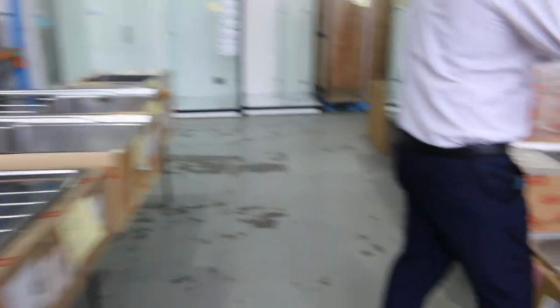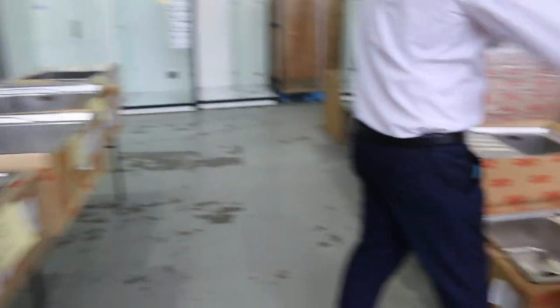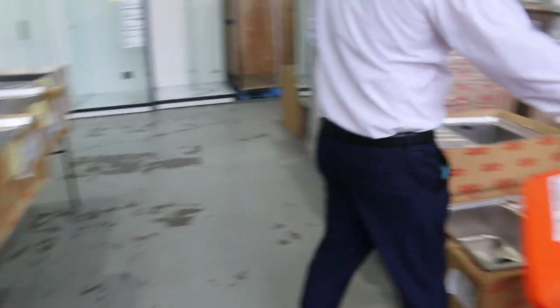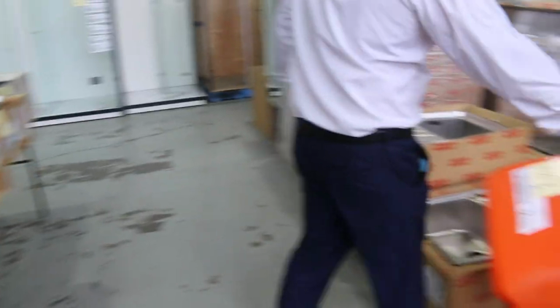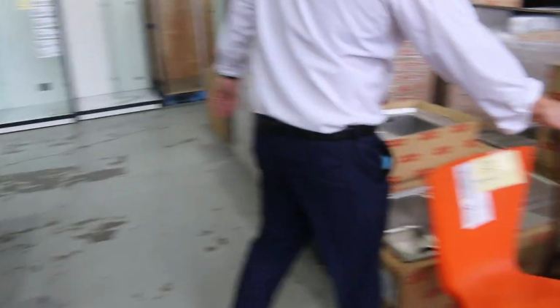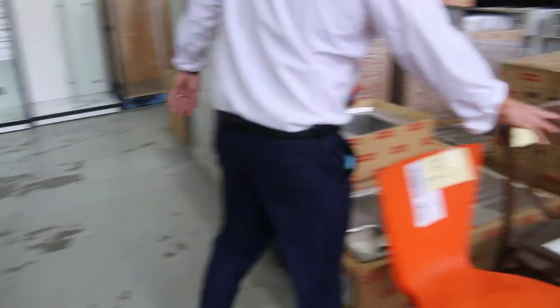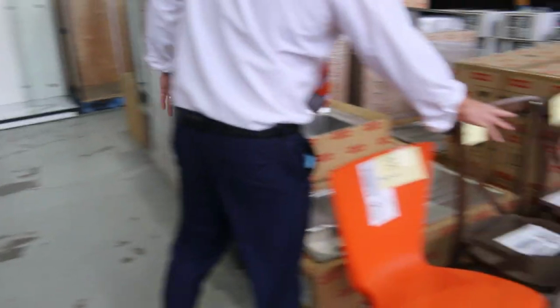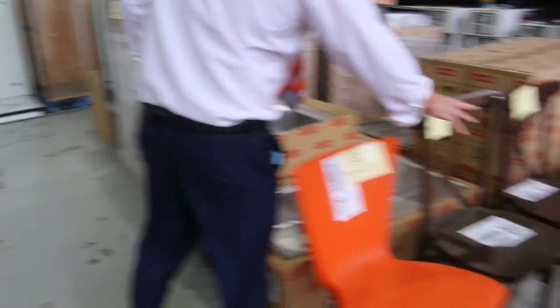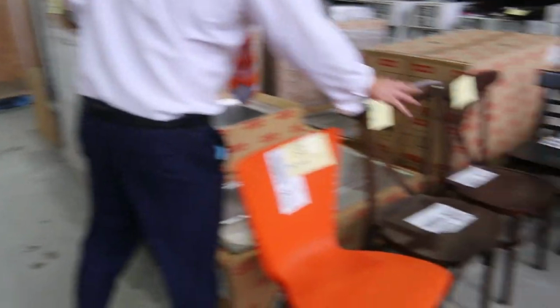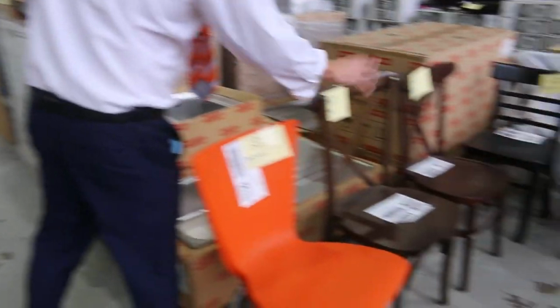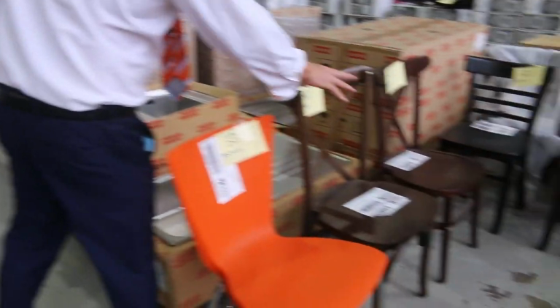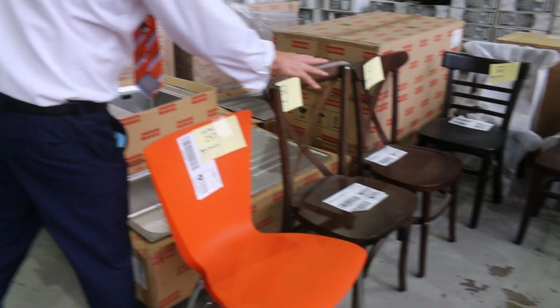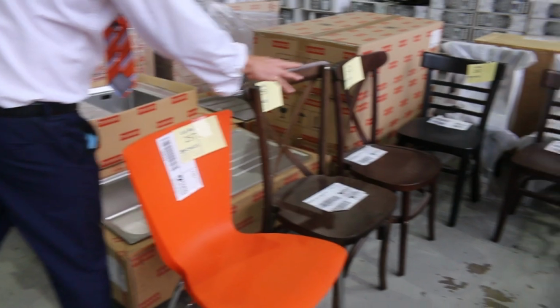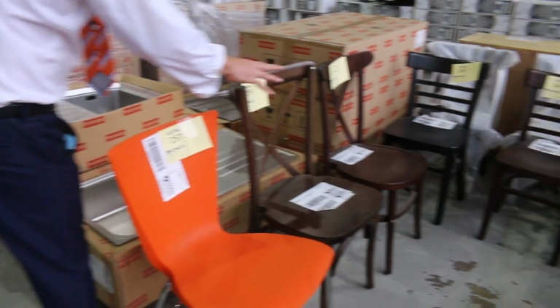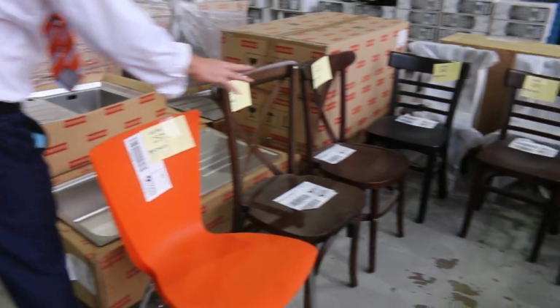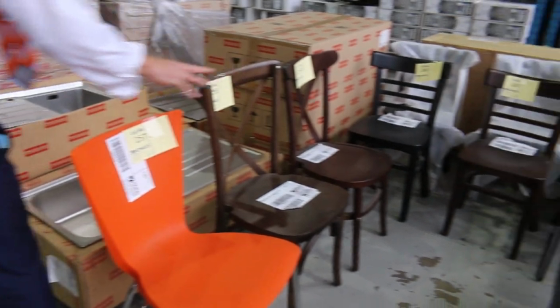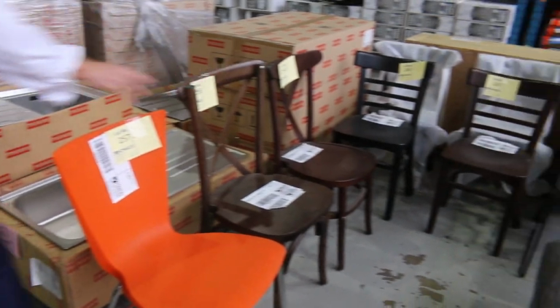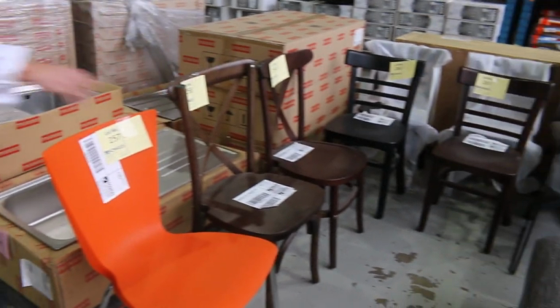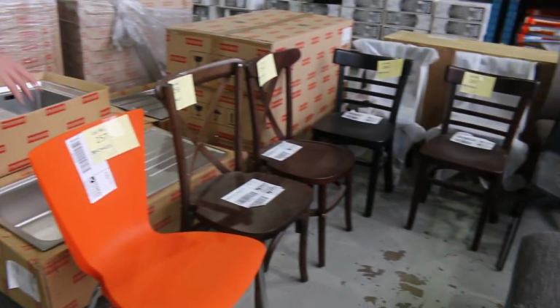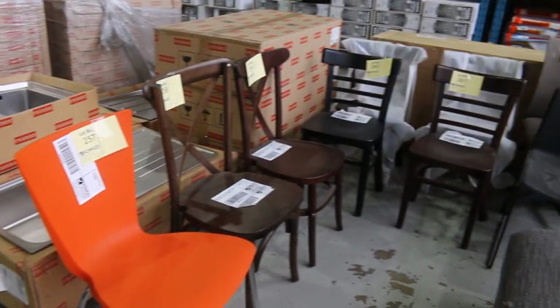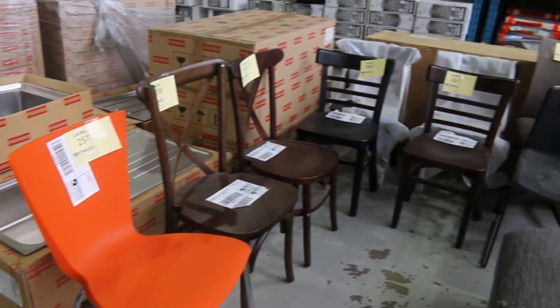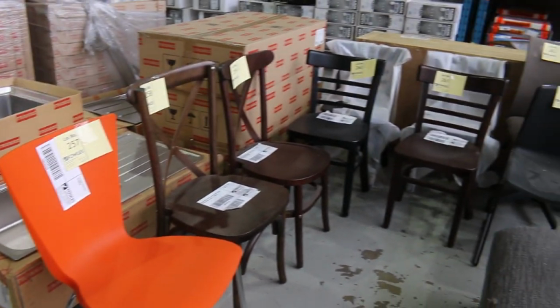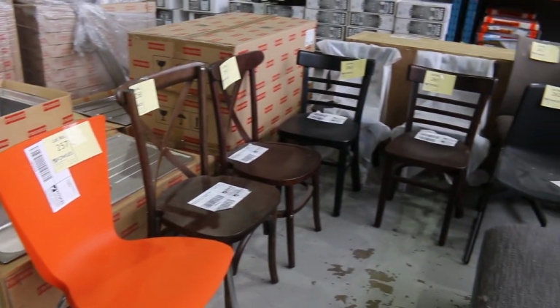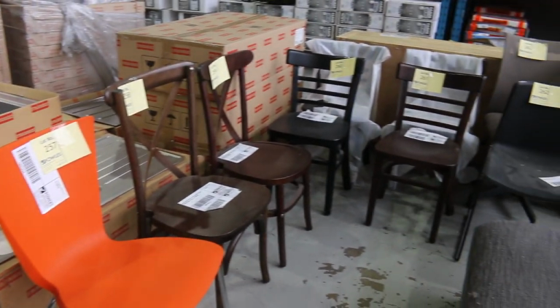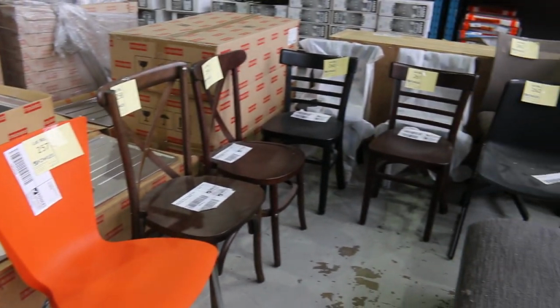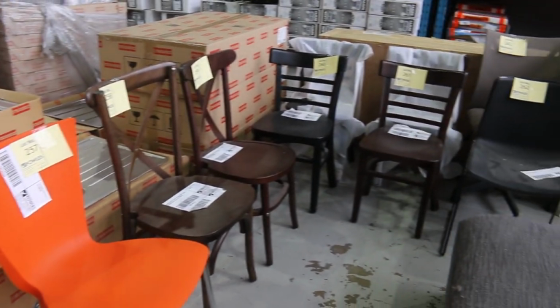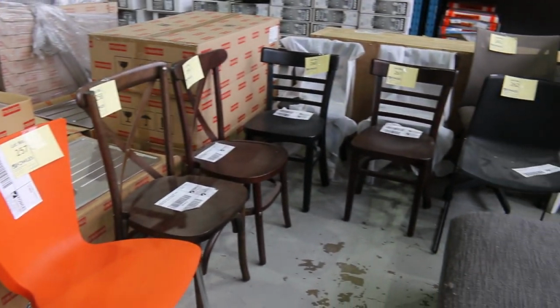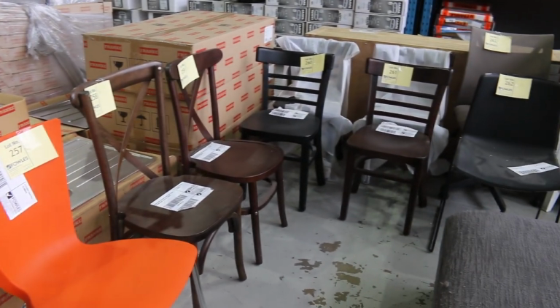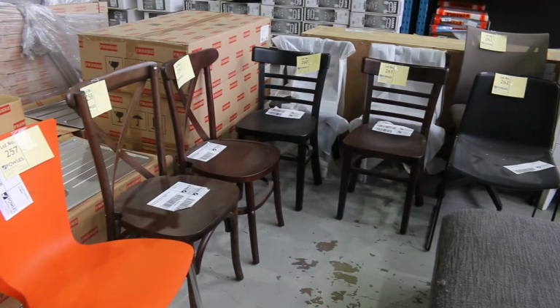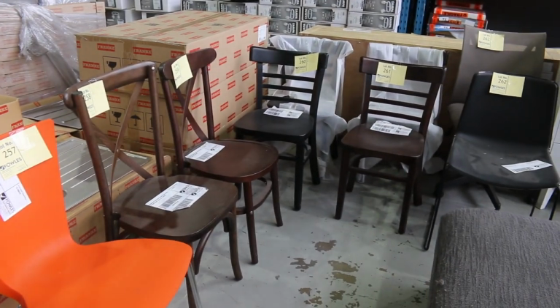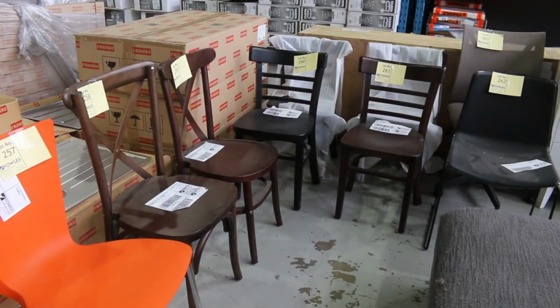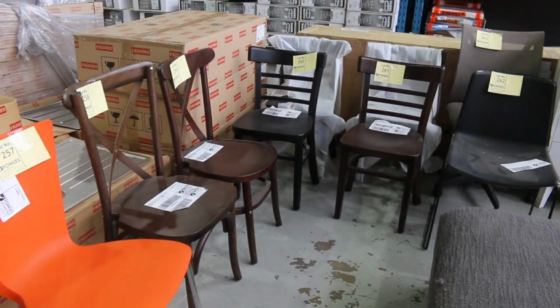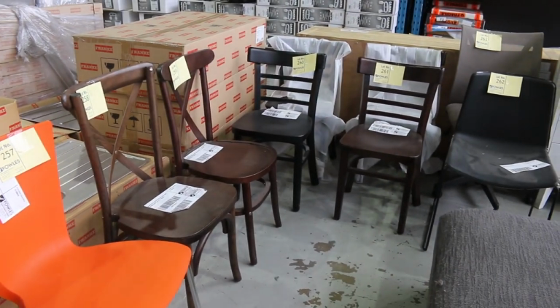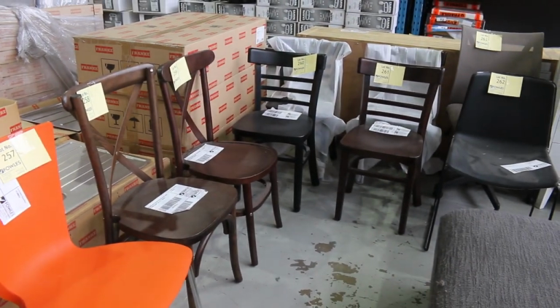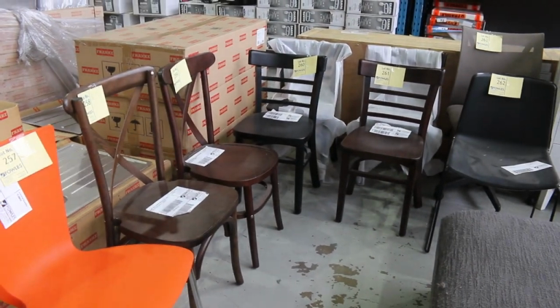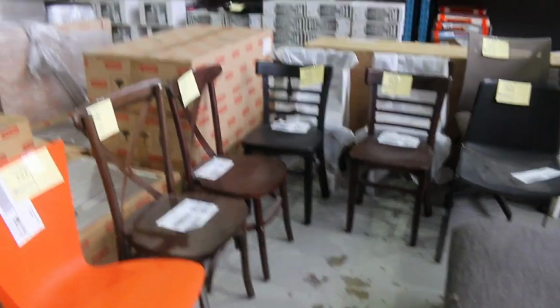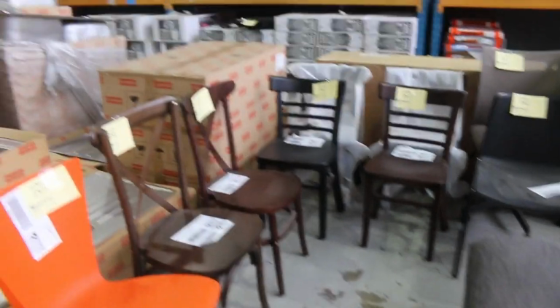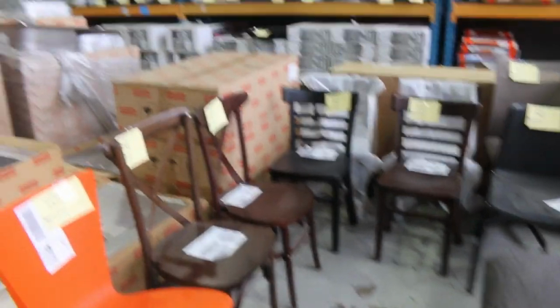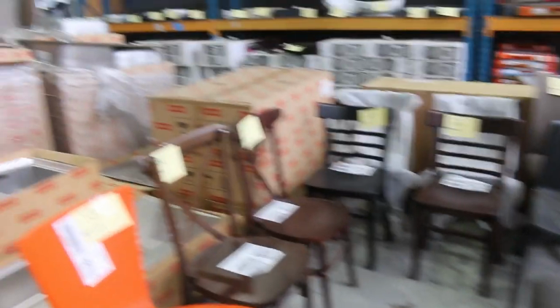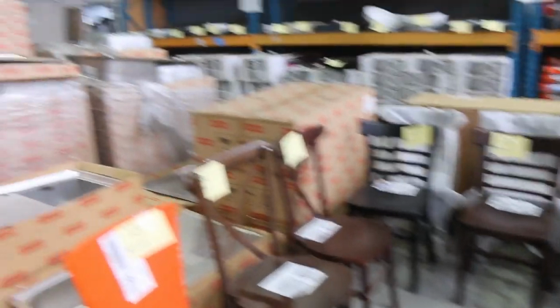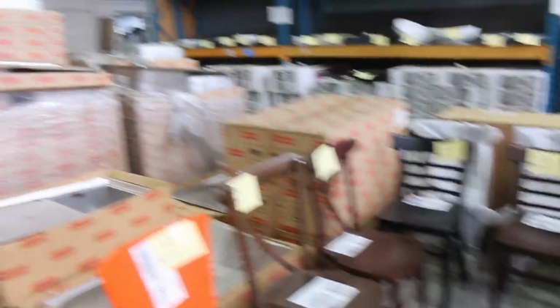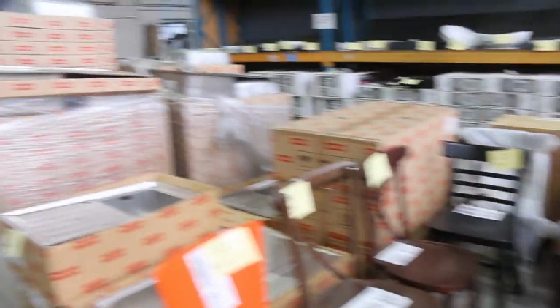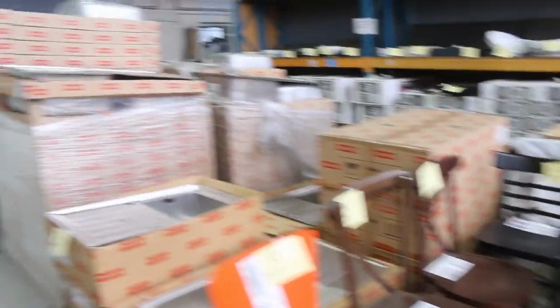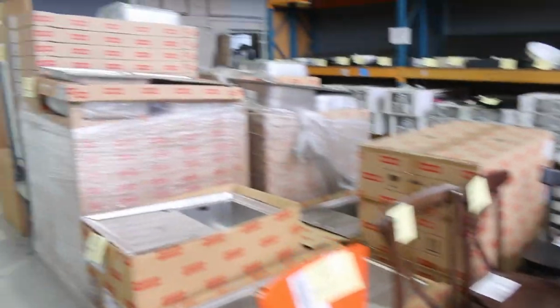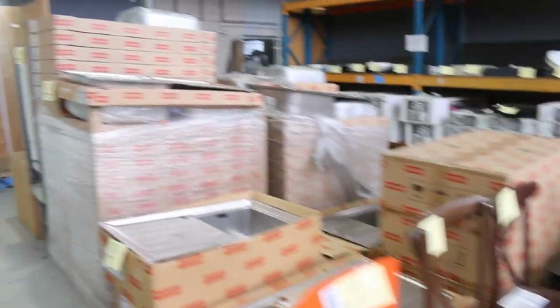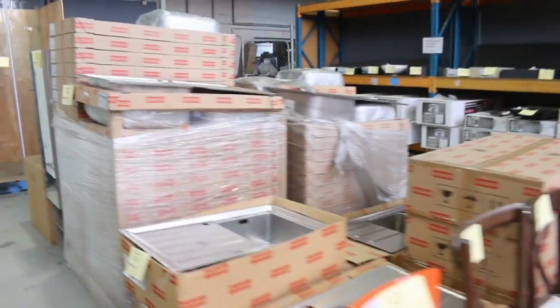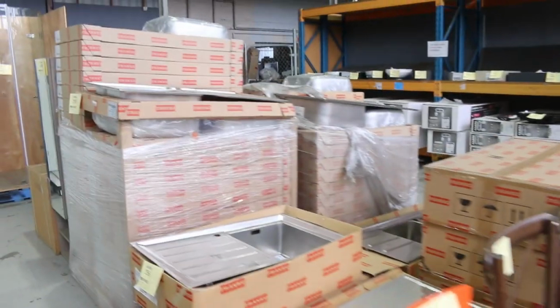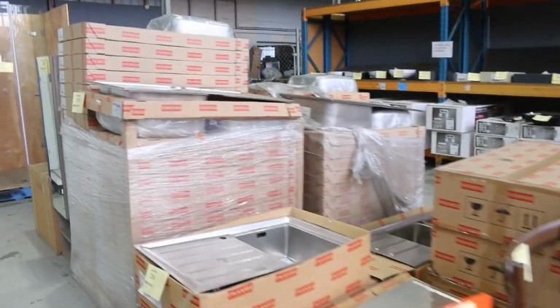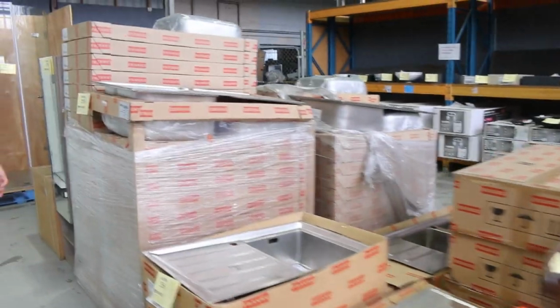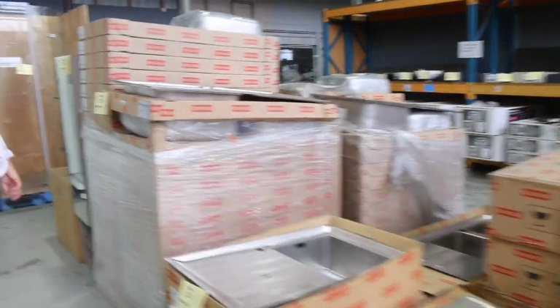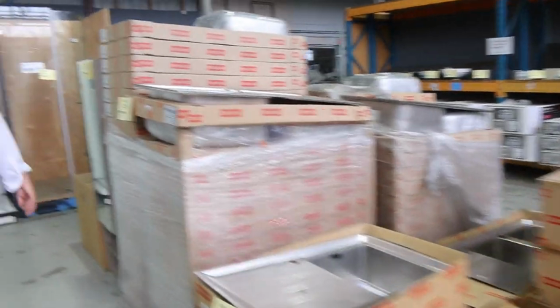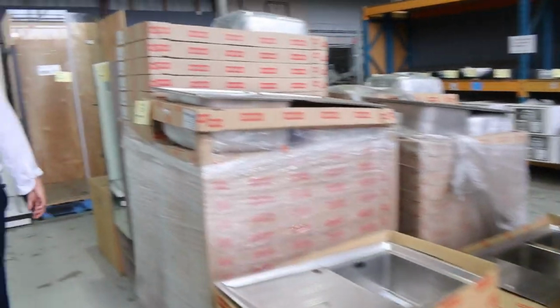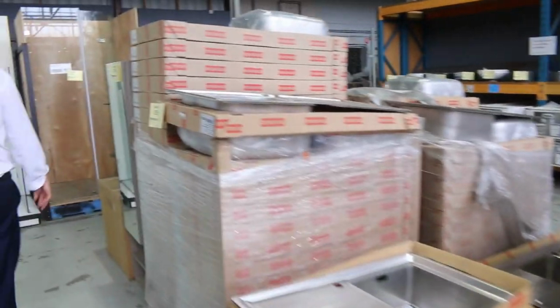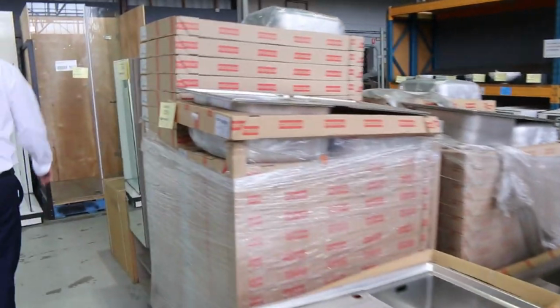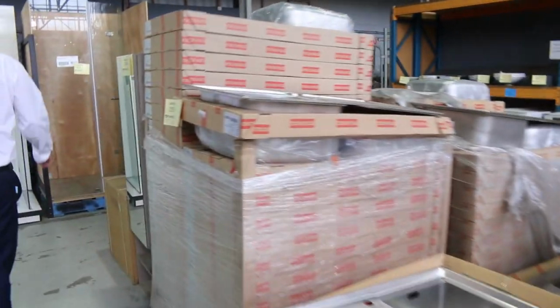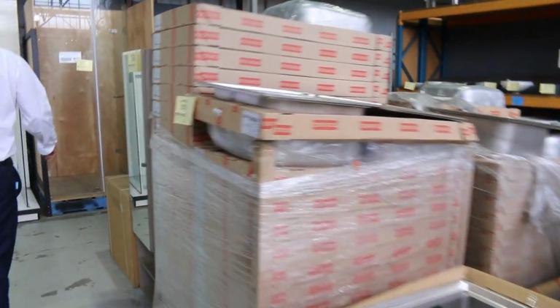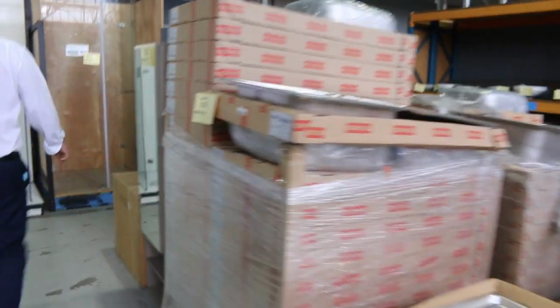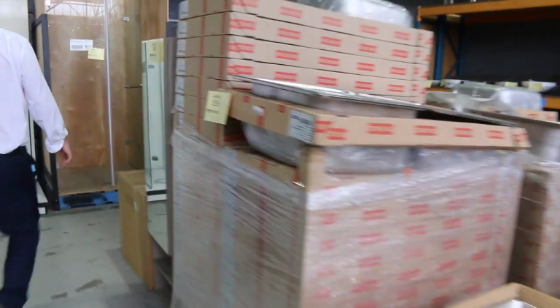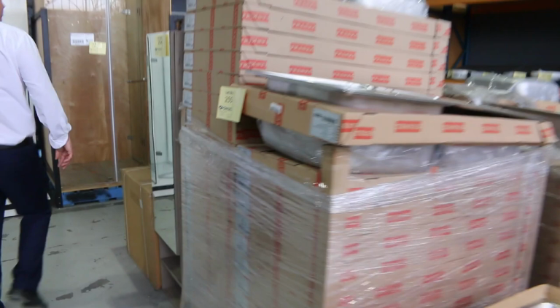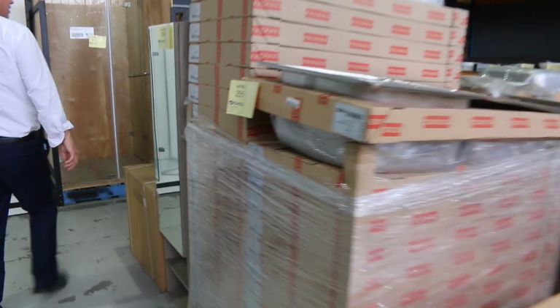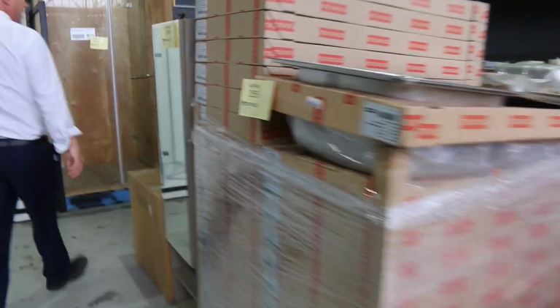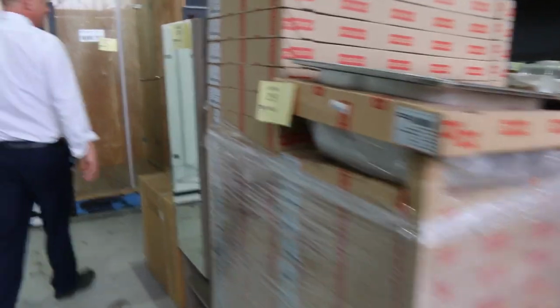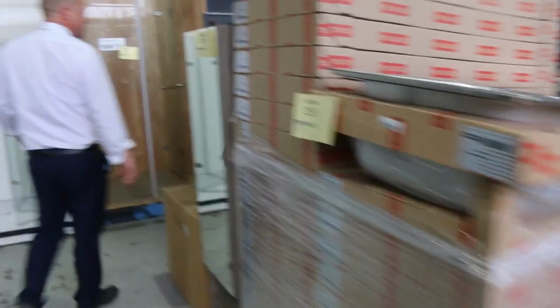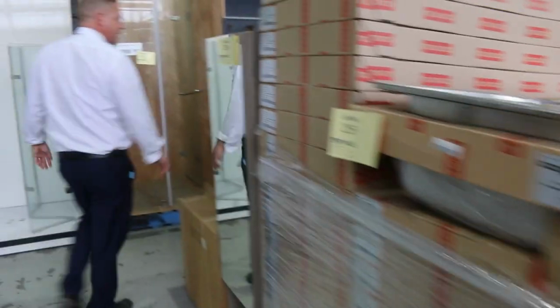Lots of dining chairs to clear as well — you're probably going to be looking around $10 a chair tomorrow. Really nice buying on the chairs.